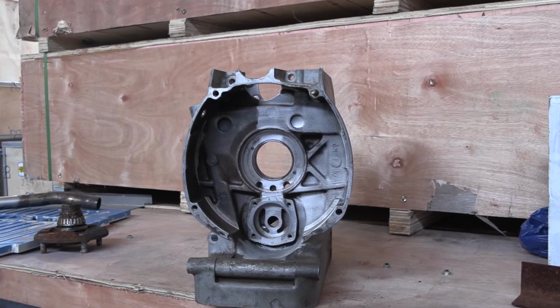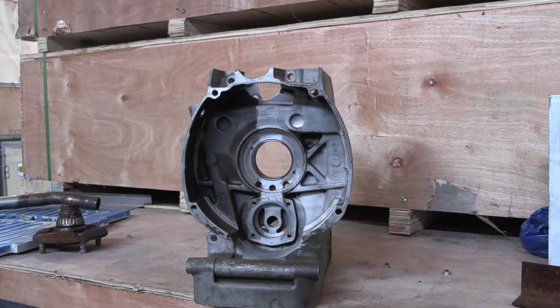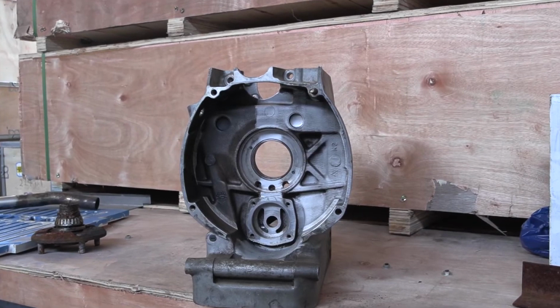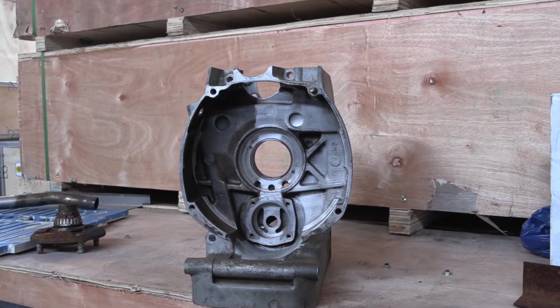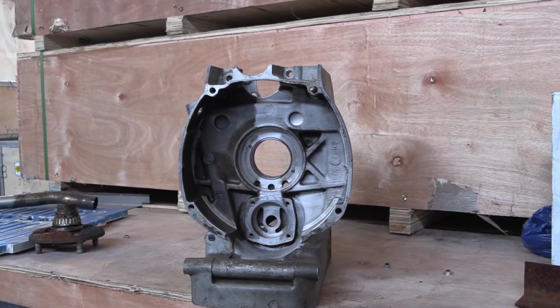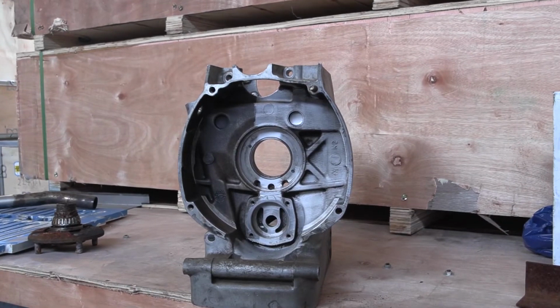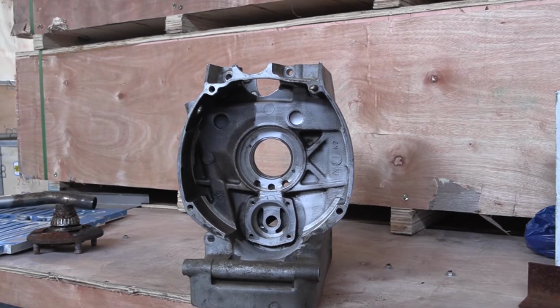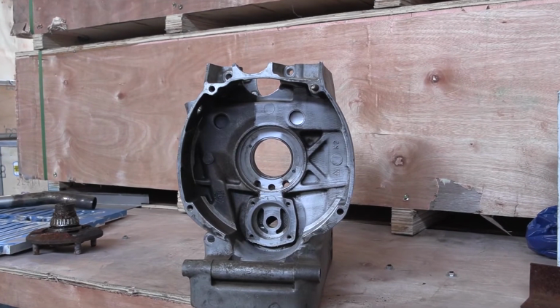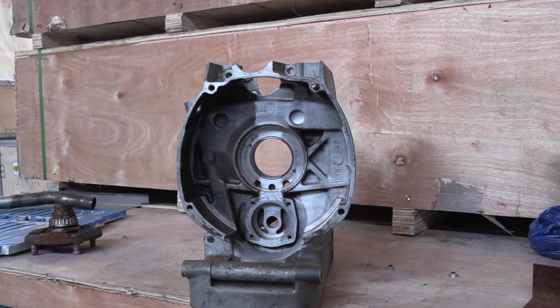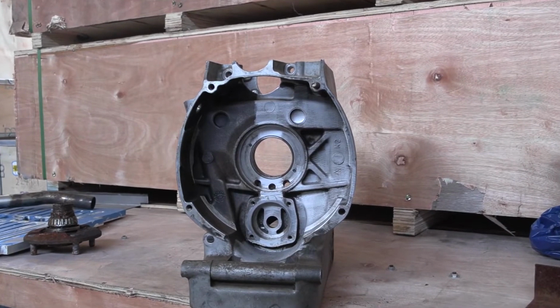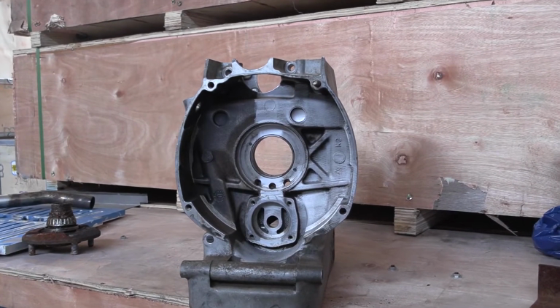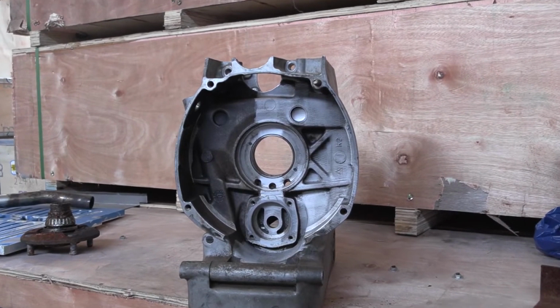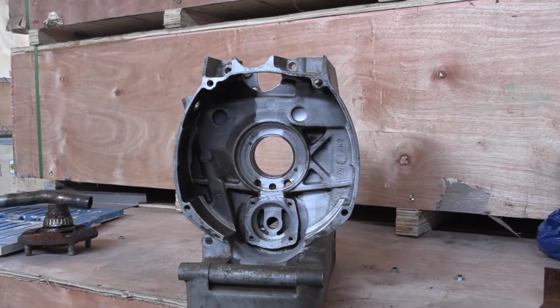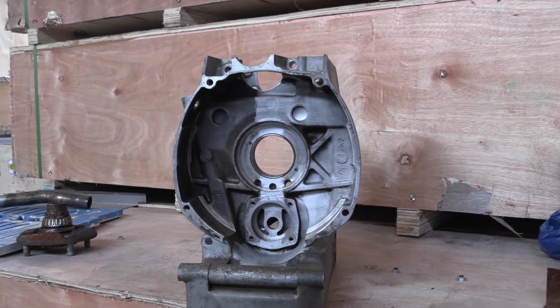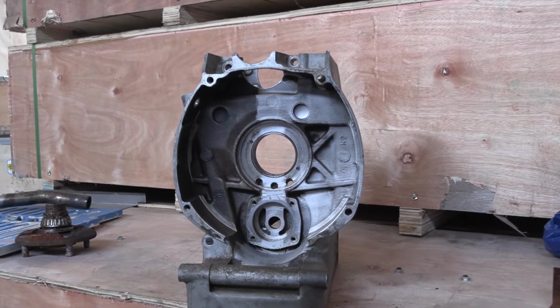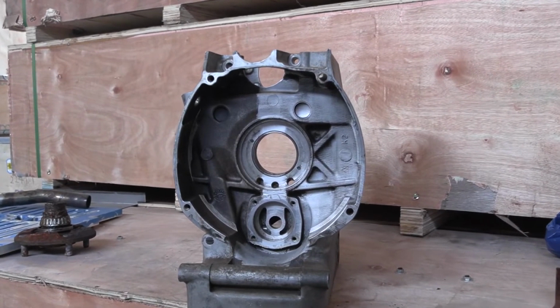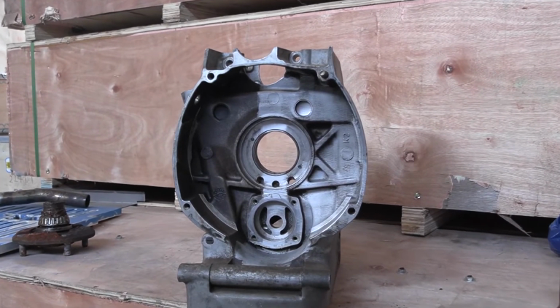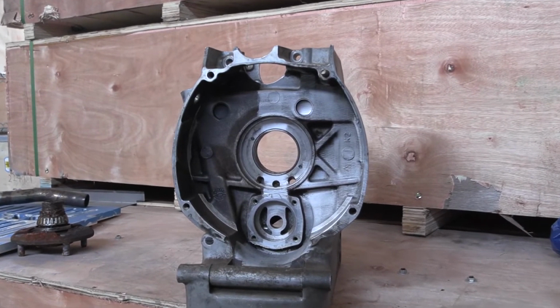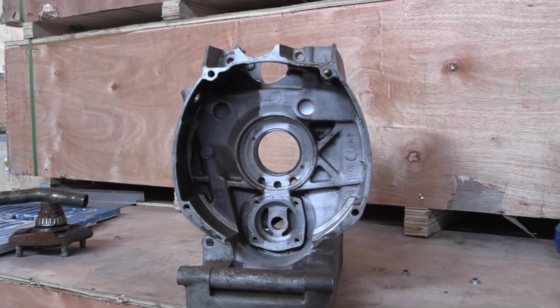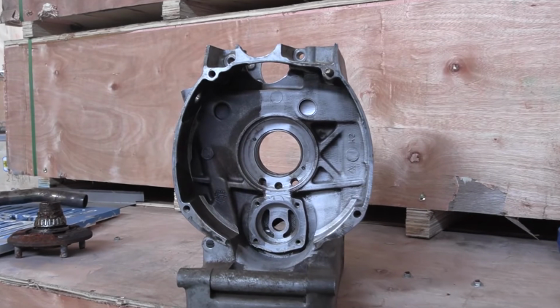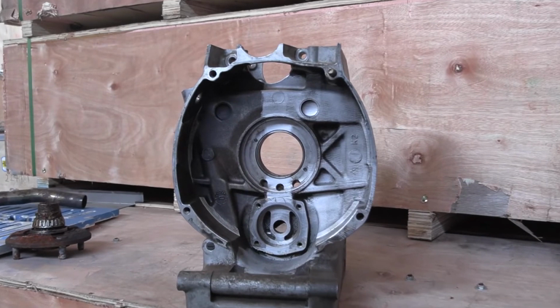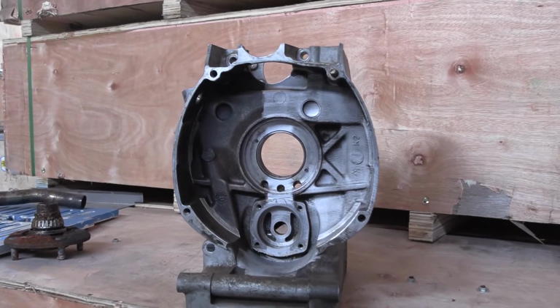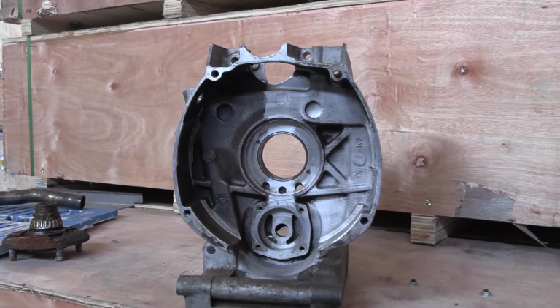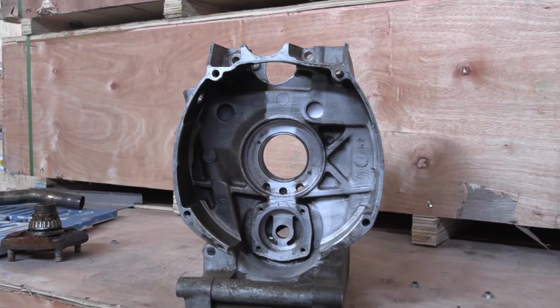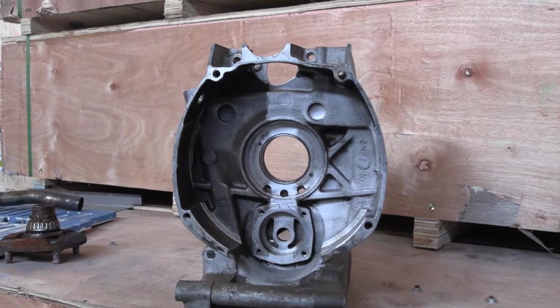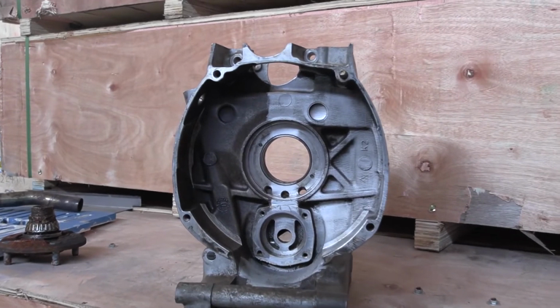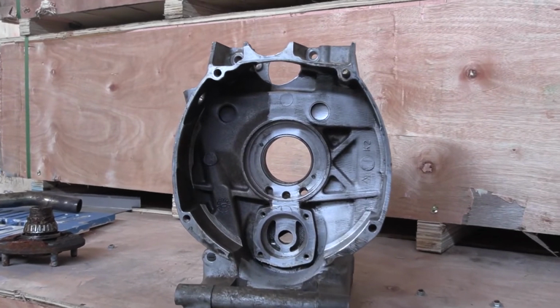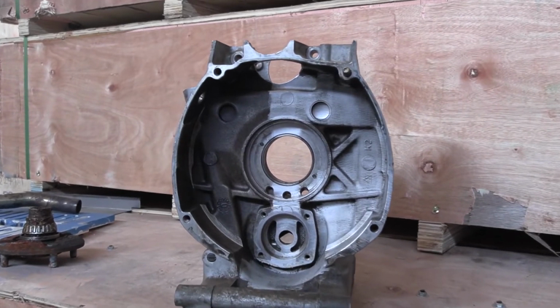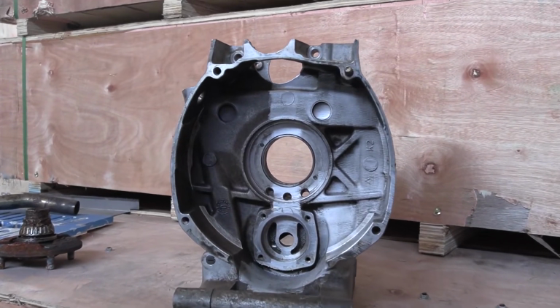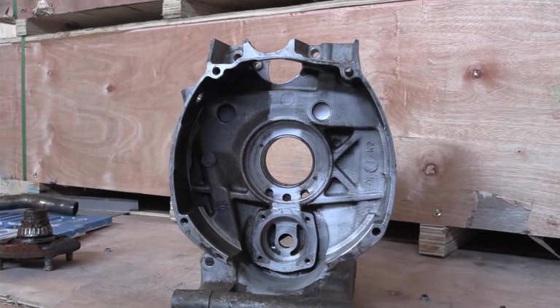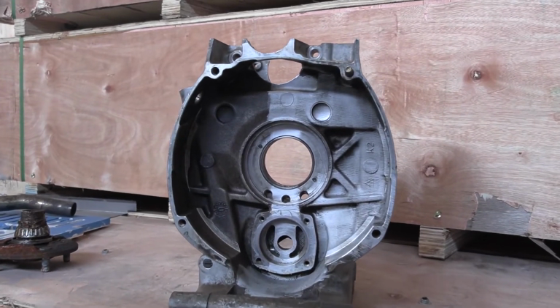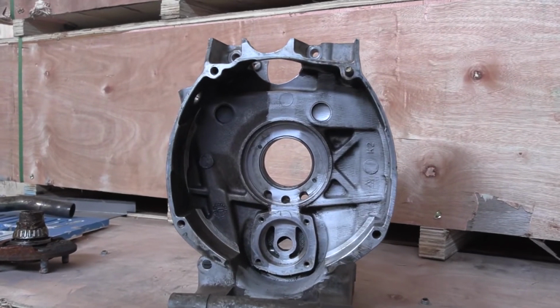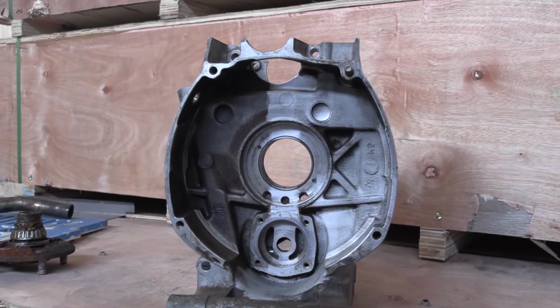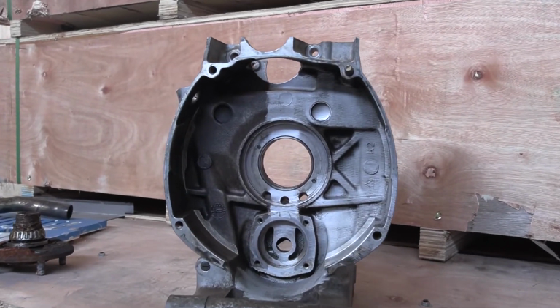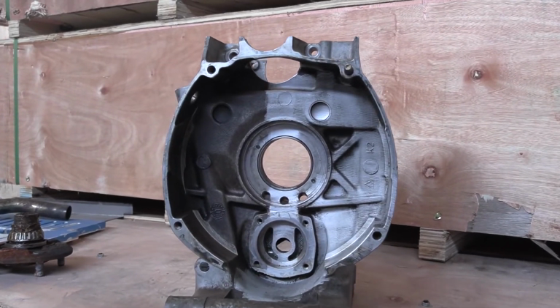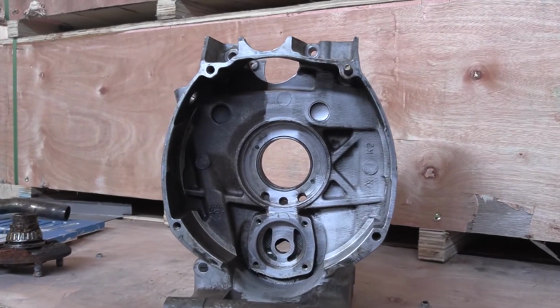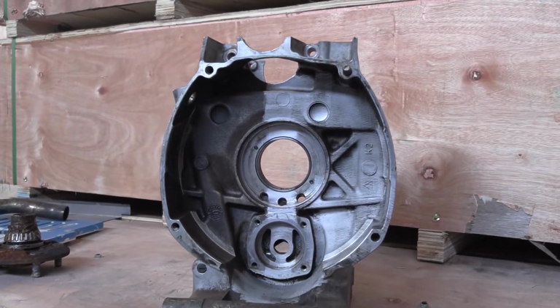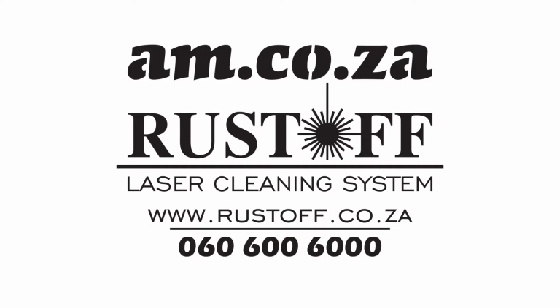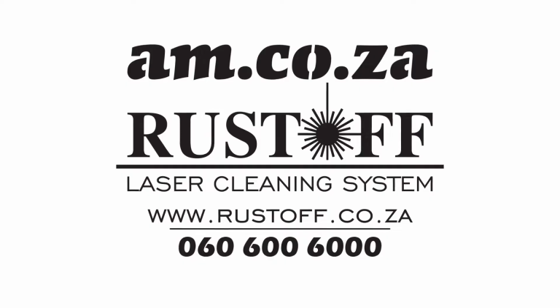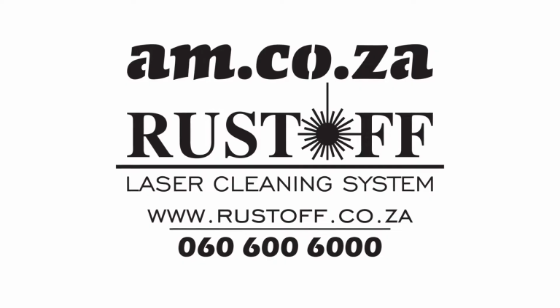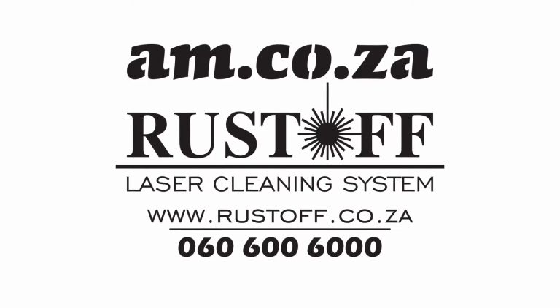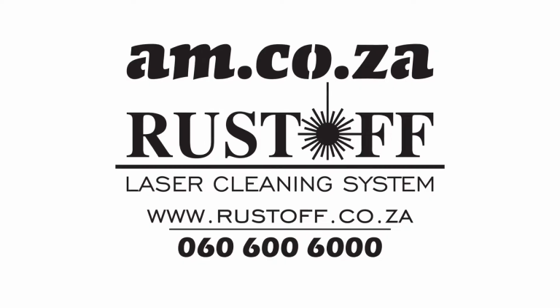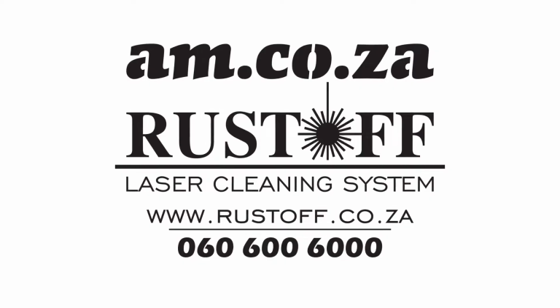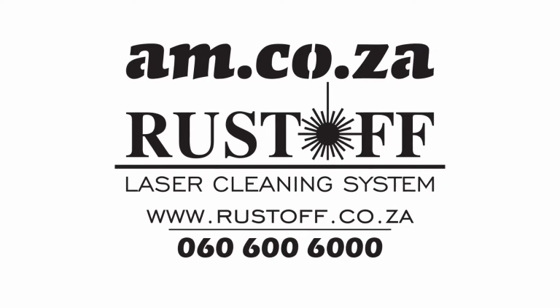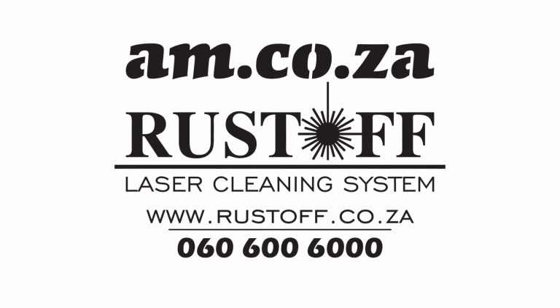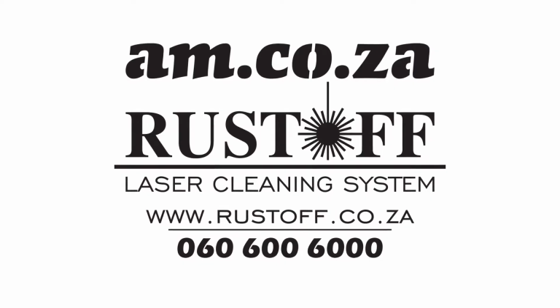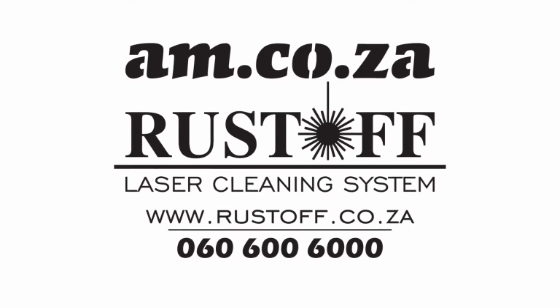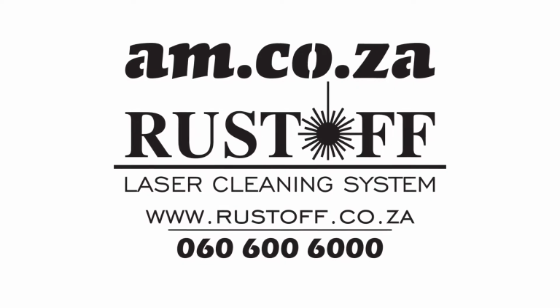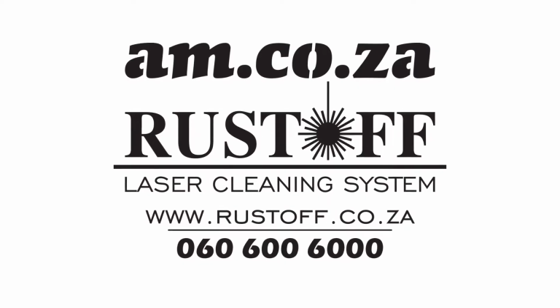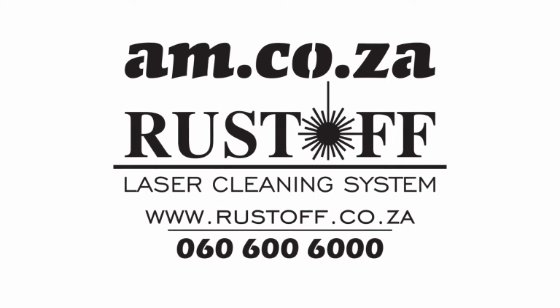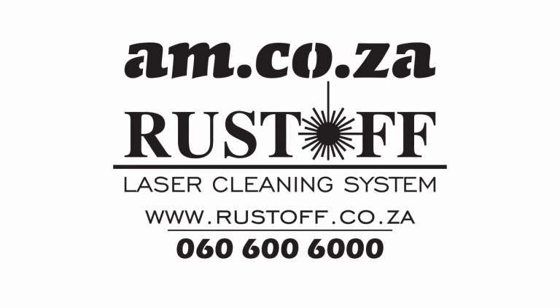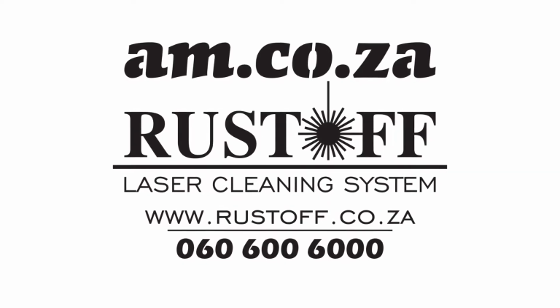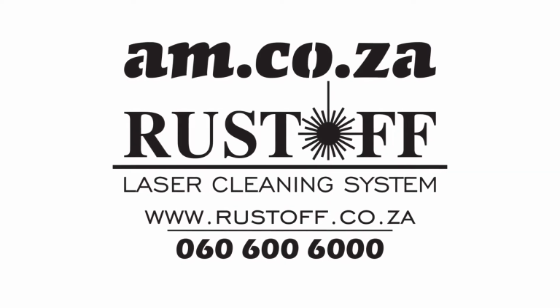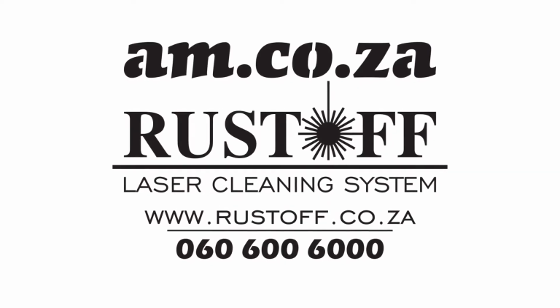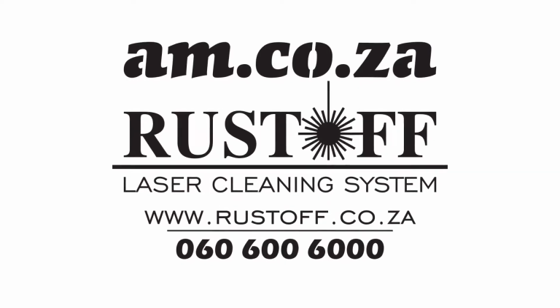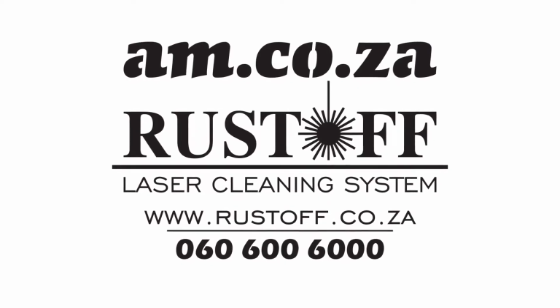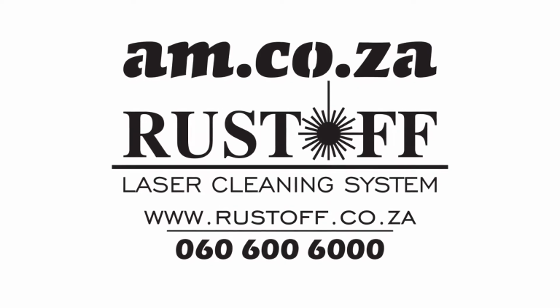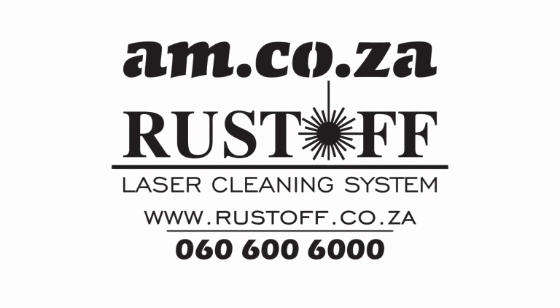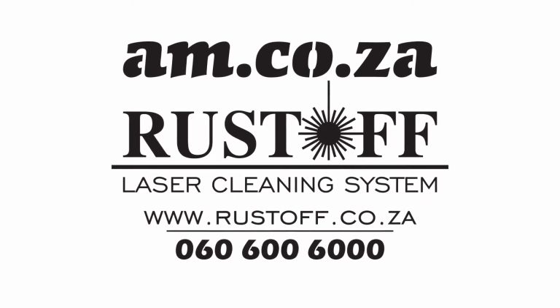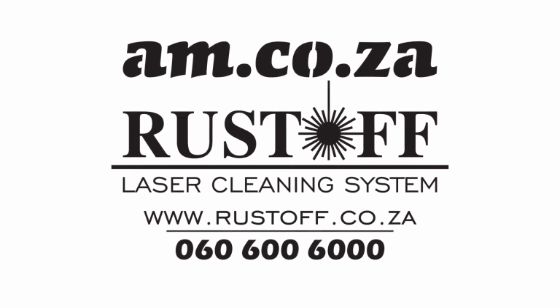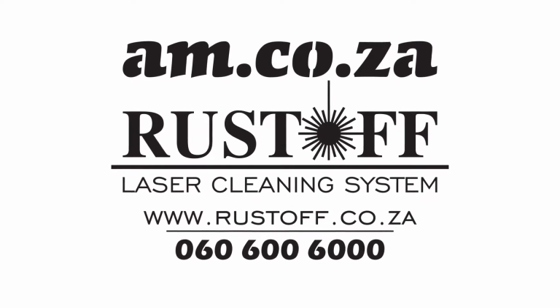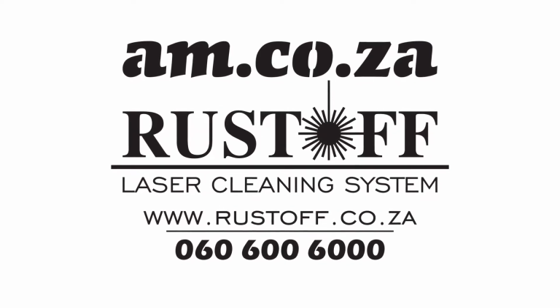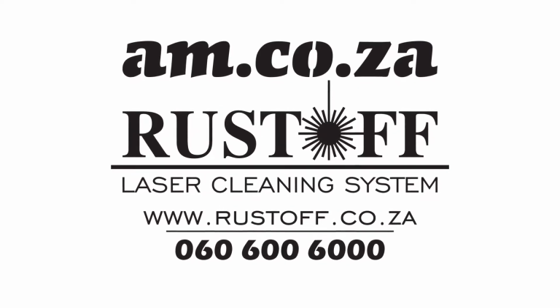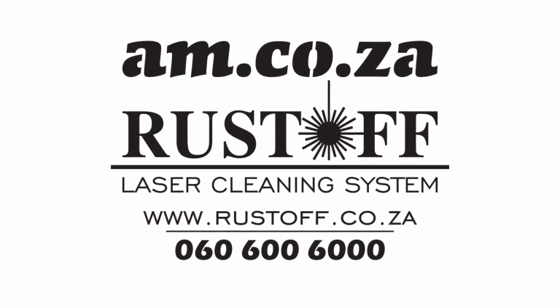For more information on the Rastoff handheld pulse laser cleaning system, give our sales team a call.